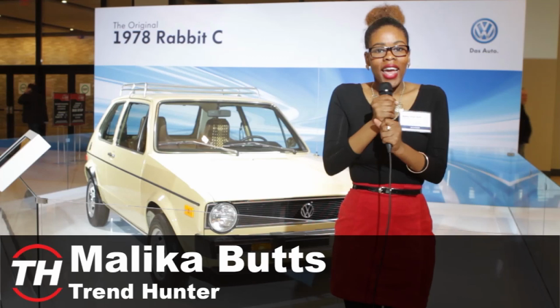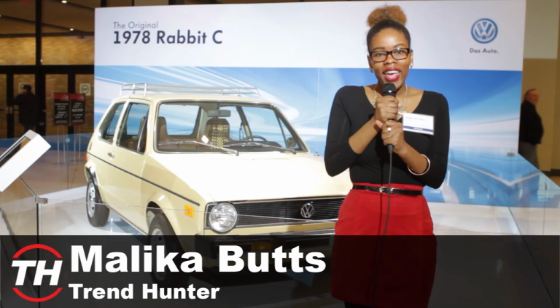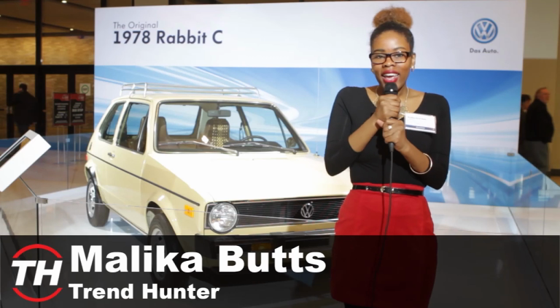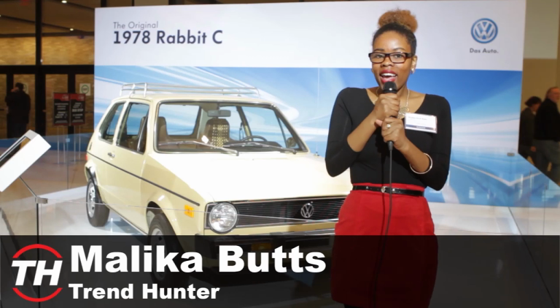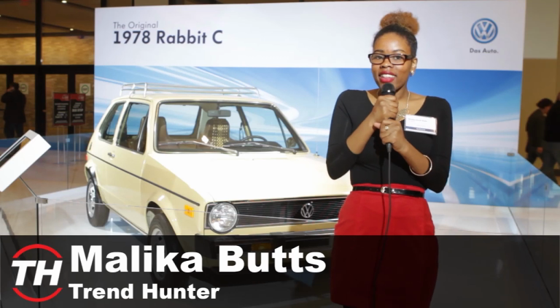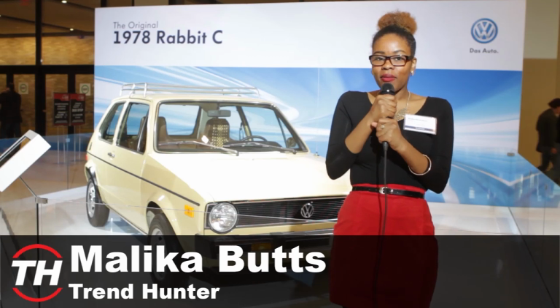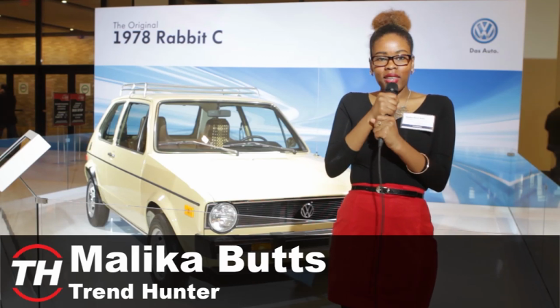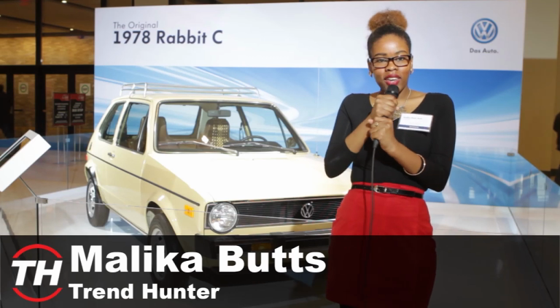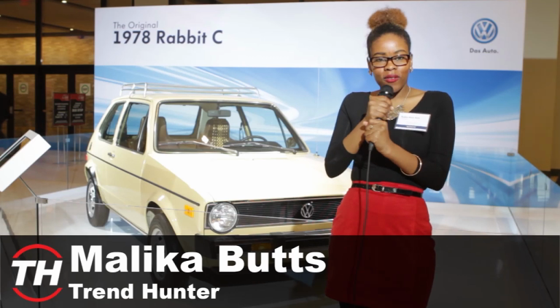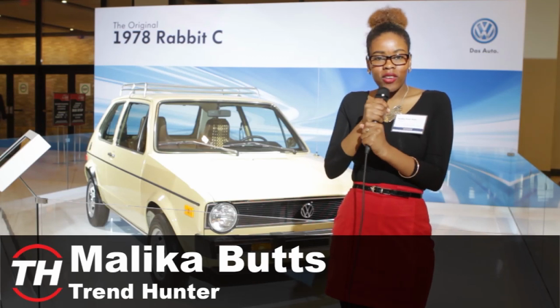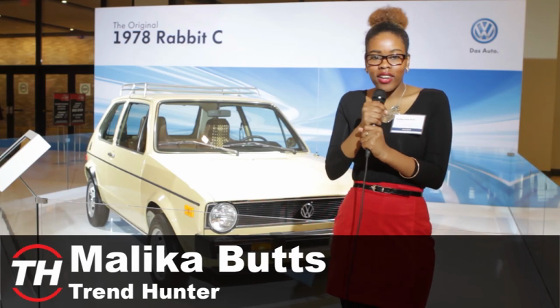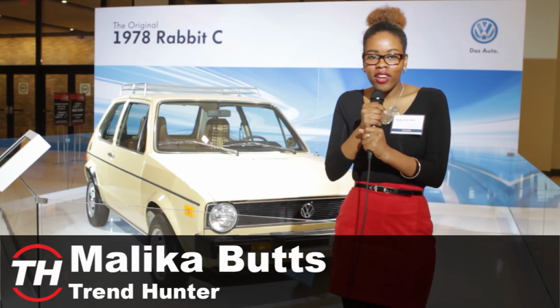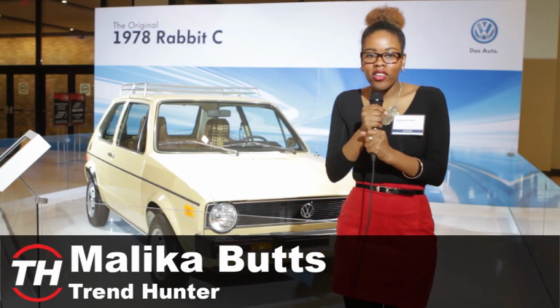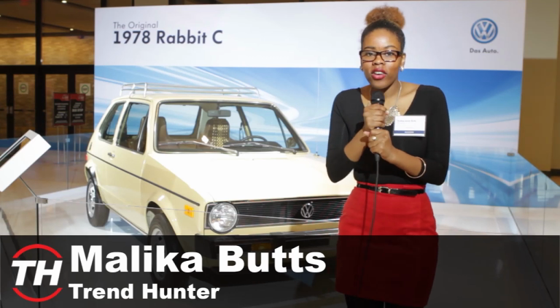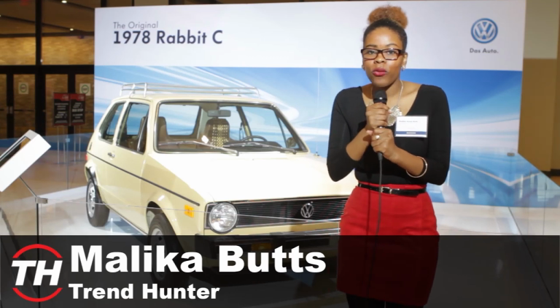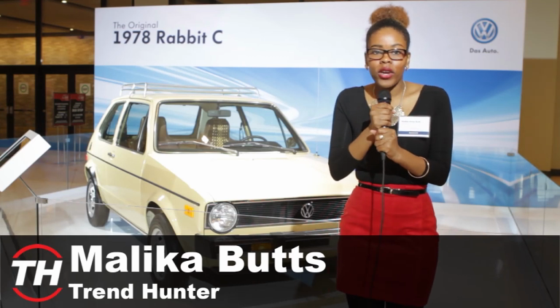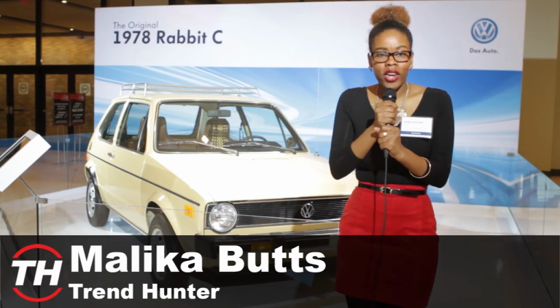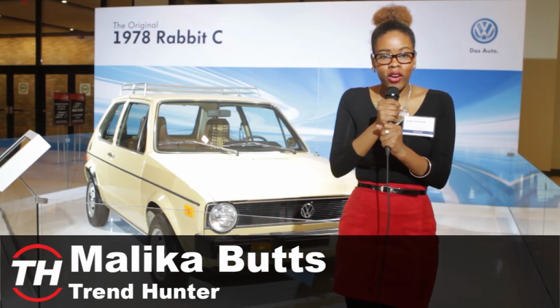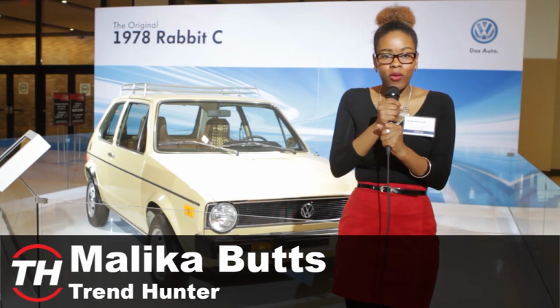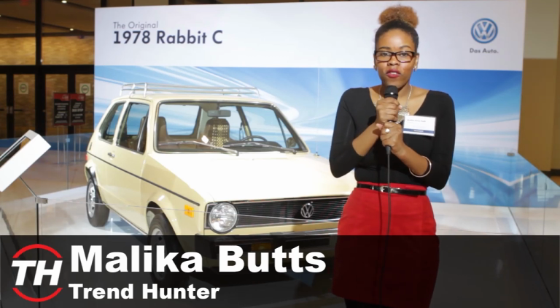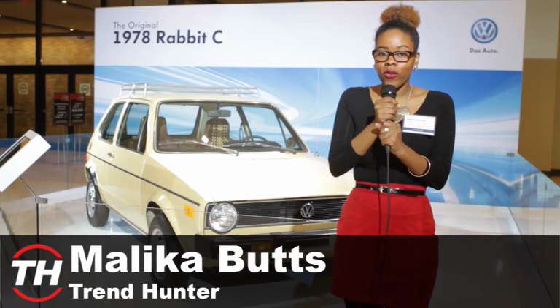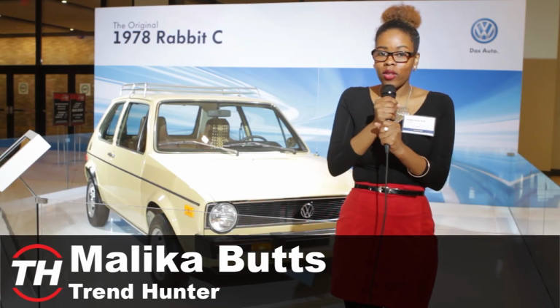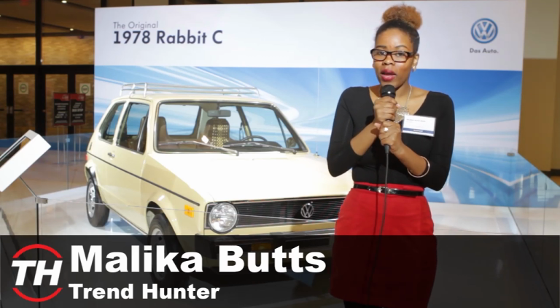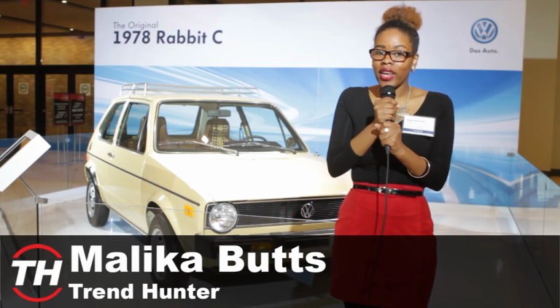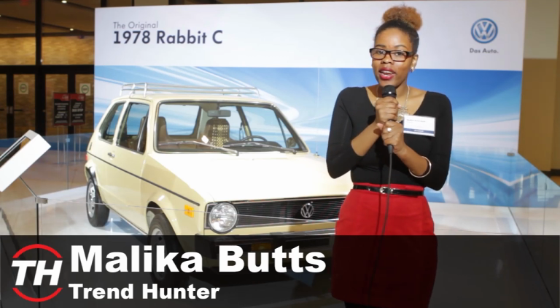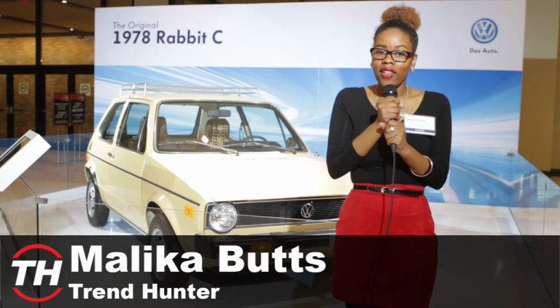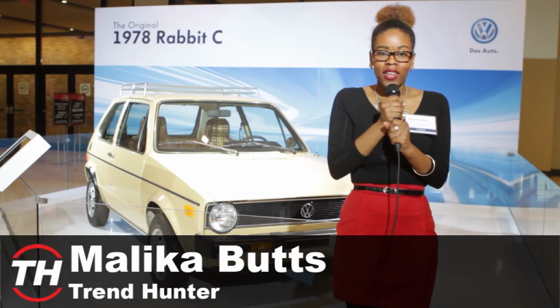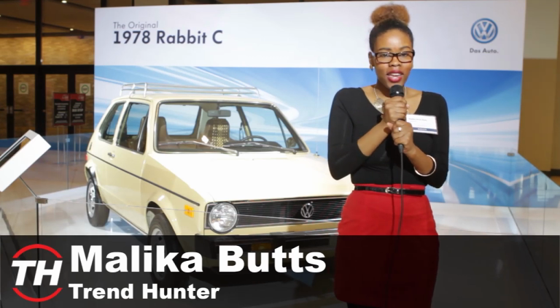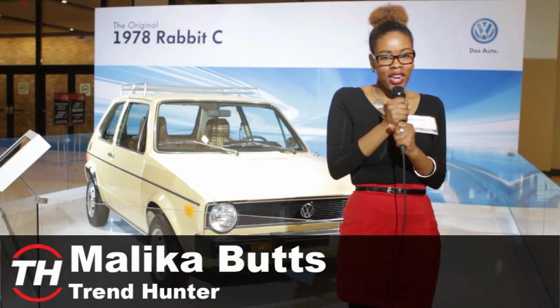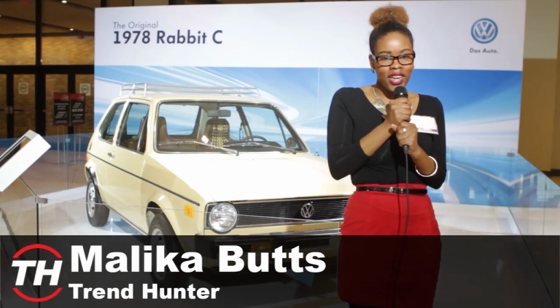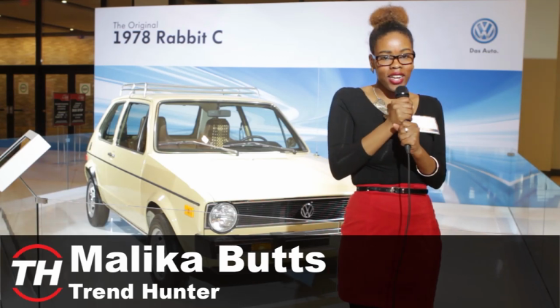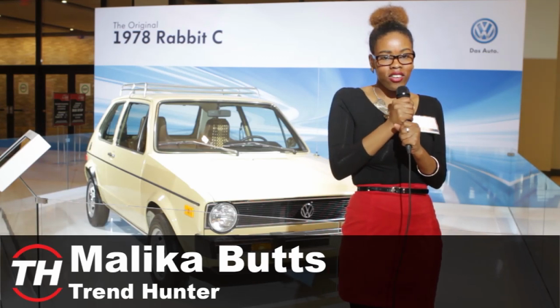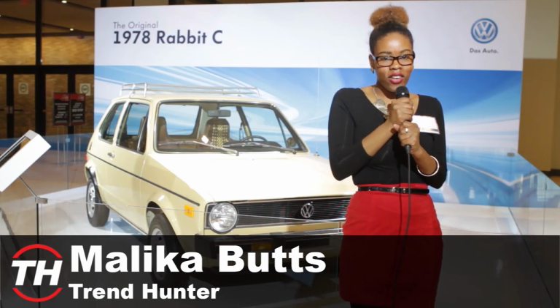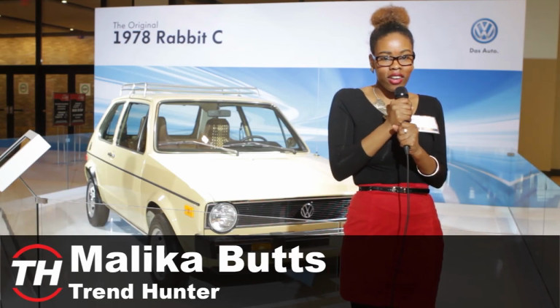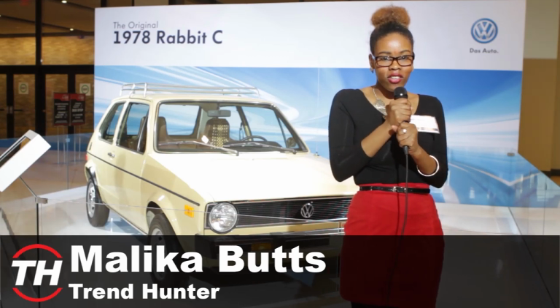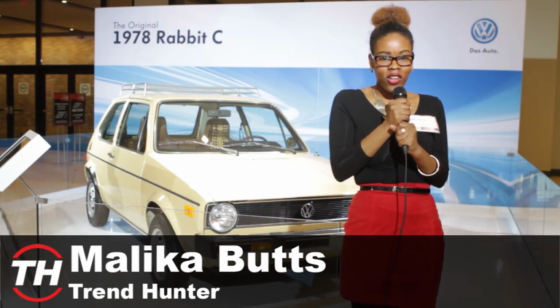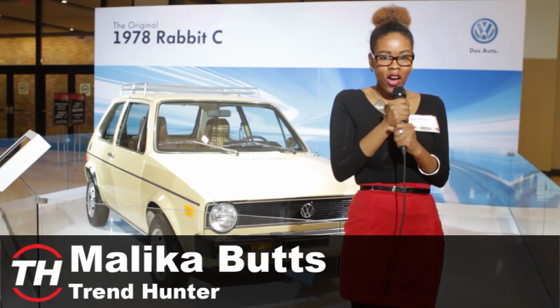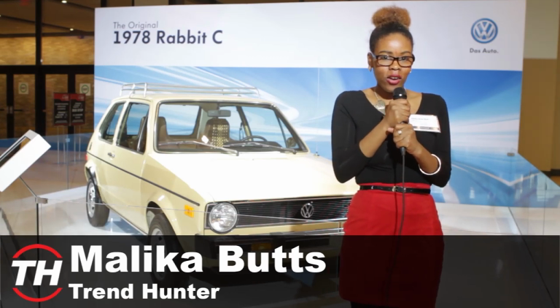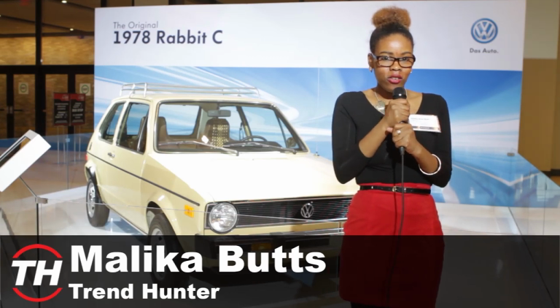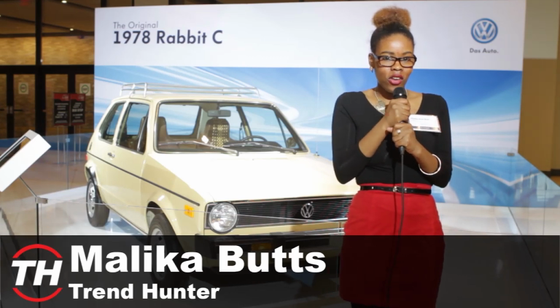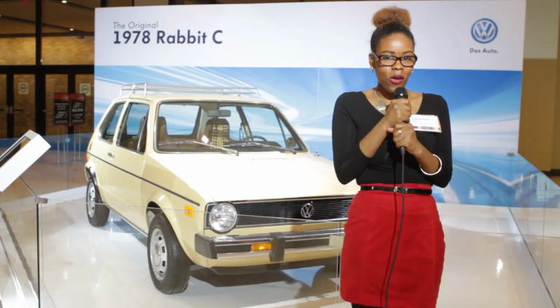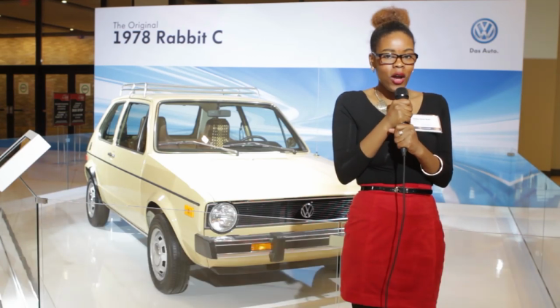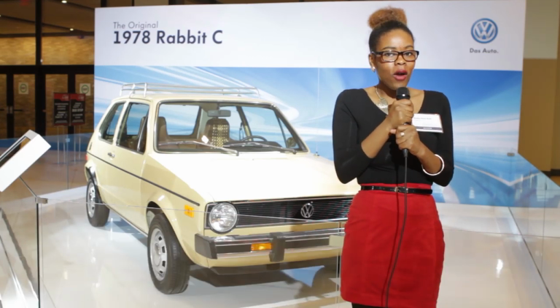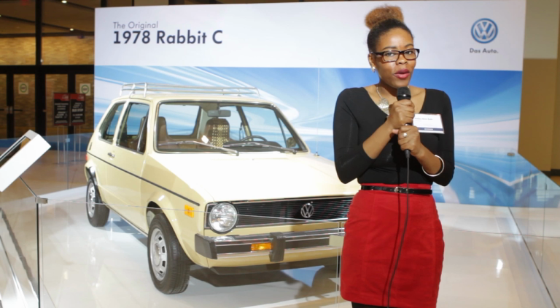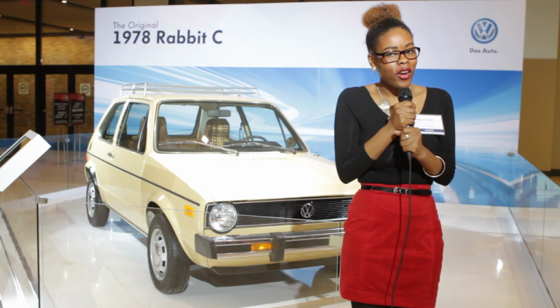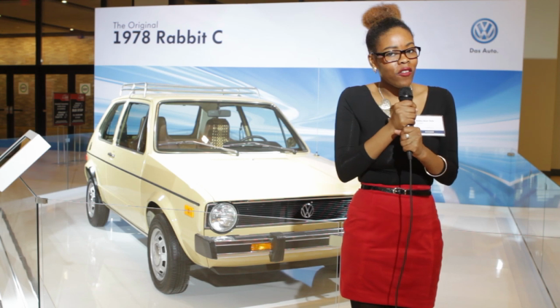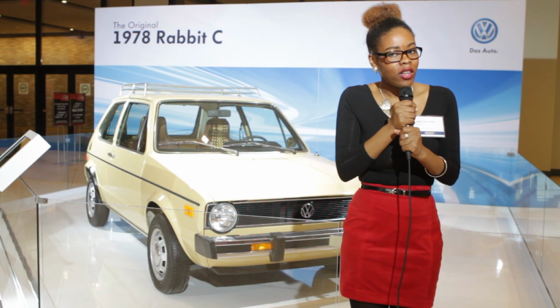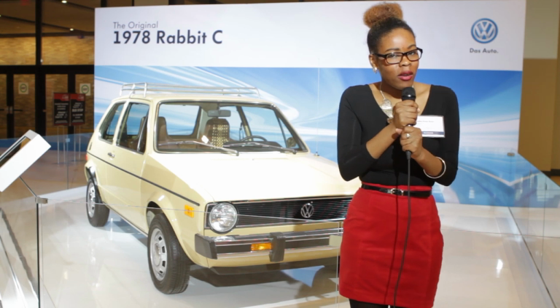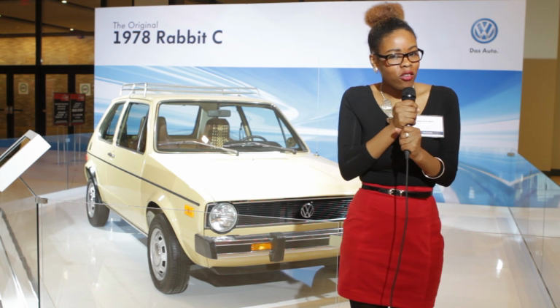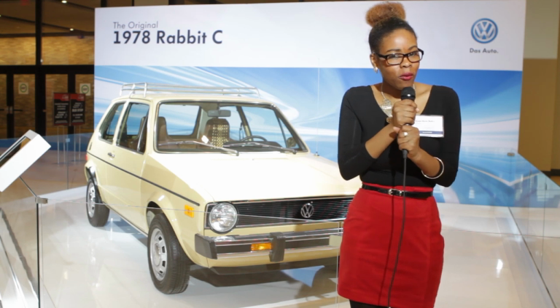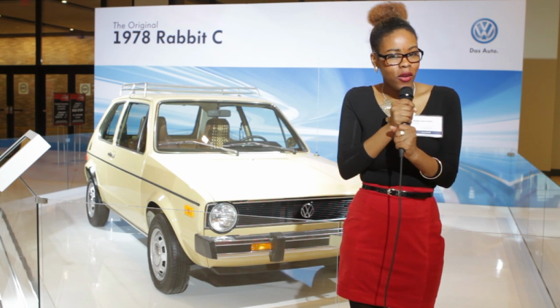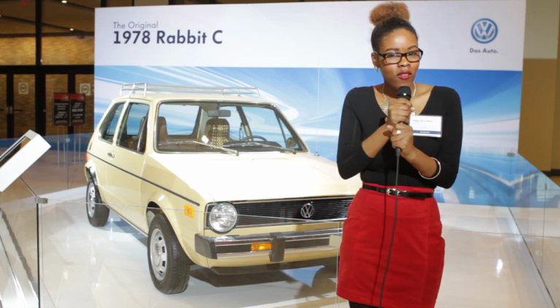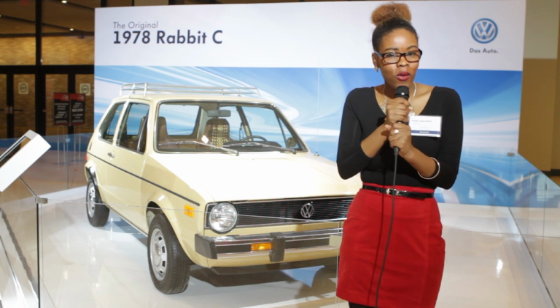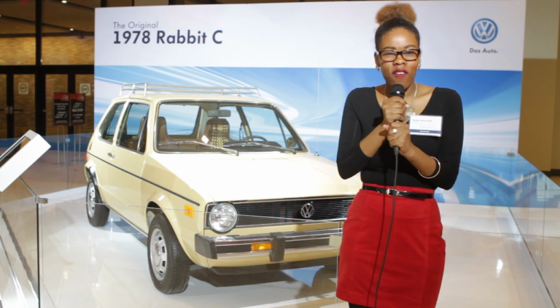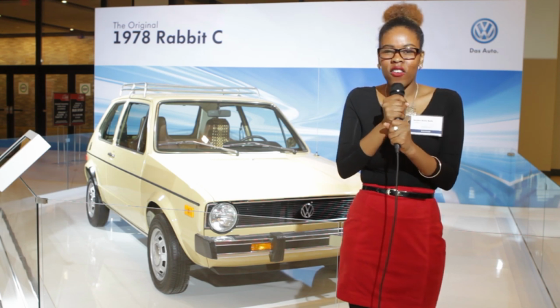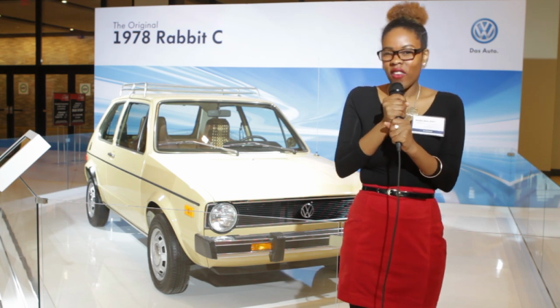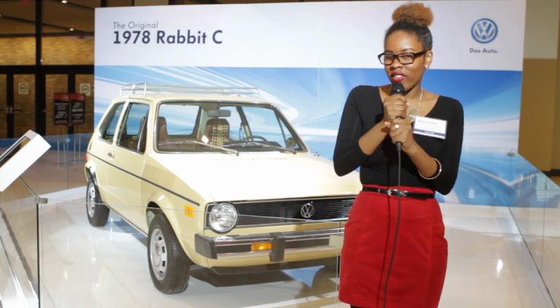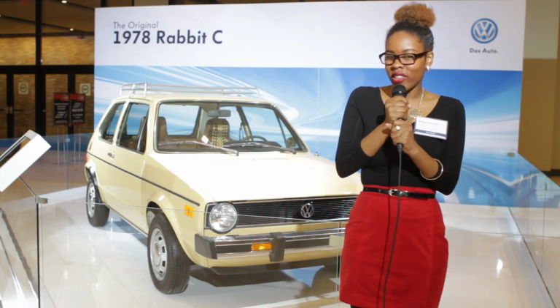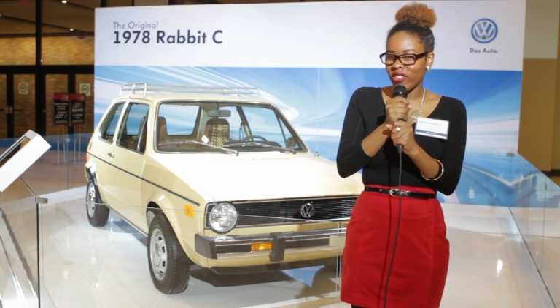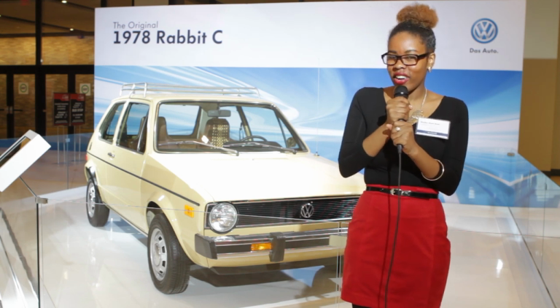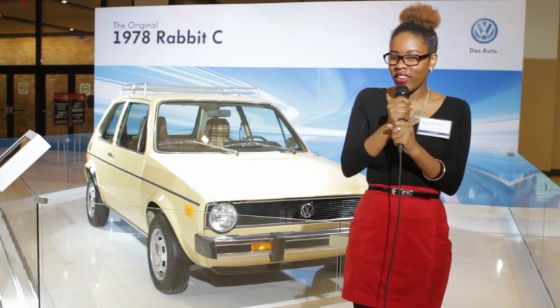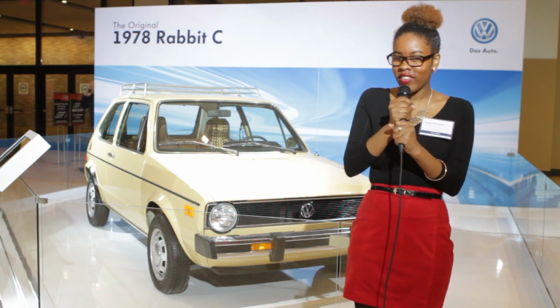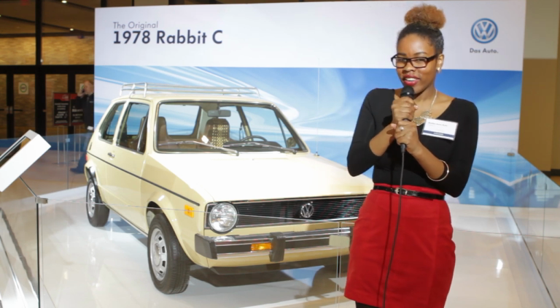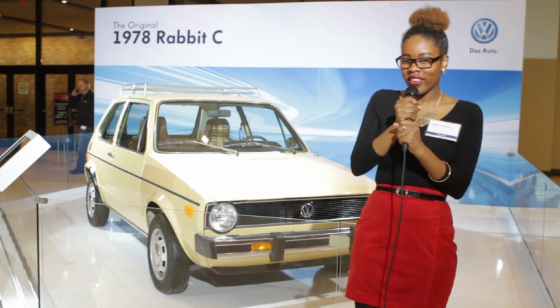Hey guys, it's Malika from Trend Hunter and we're here with Volkswagen at the Canadian International Auto Show for a special preview of a revolutionary vehicle.